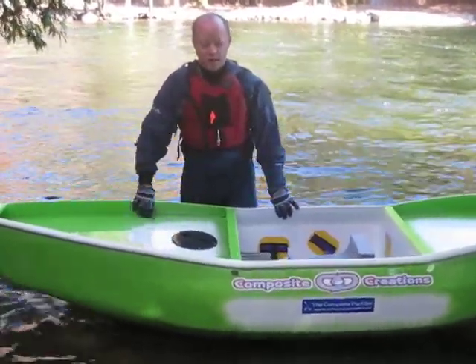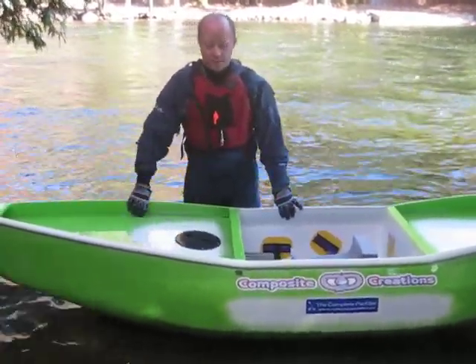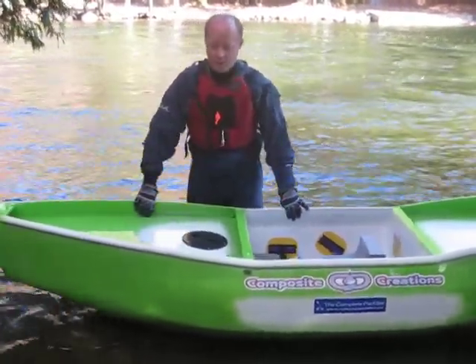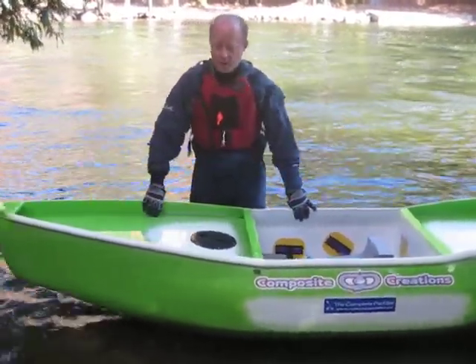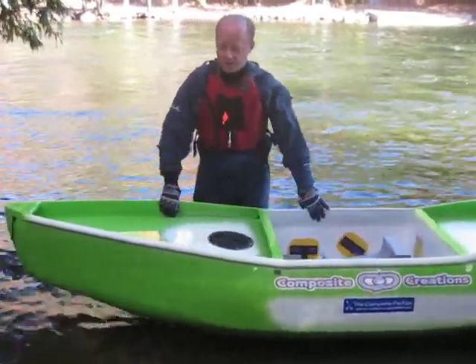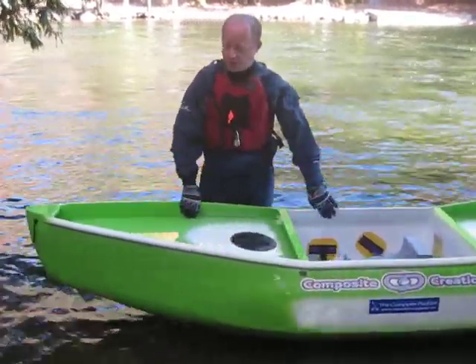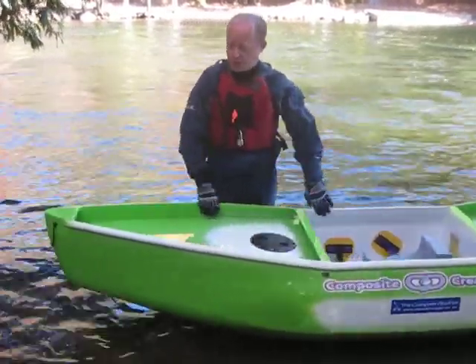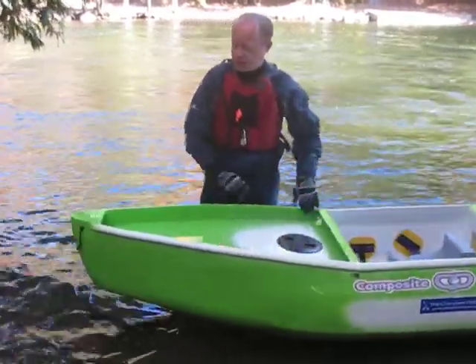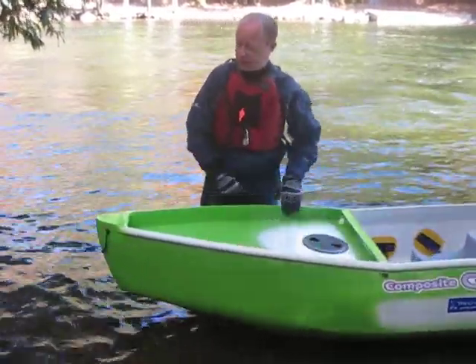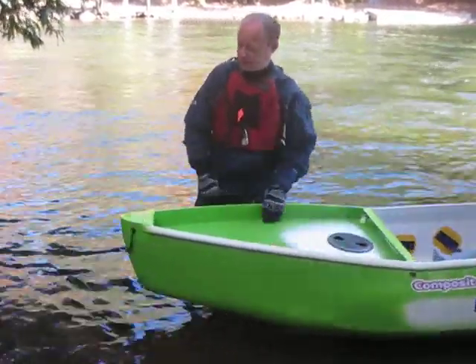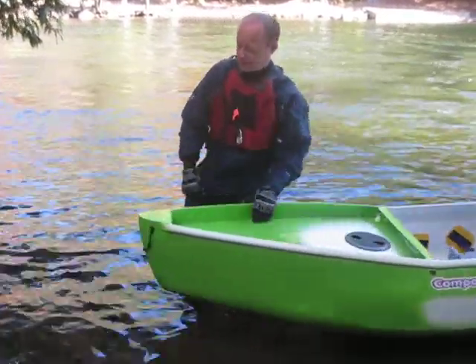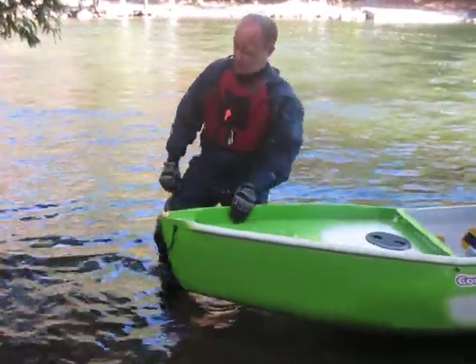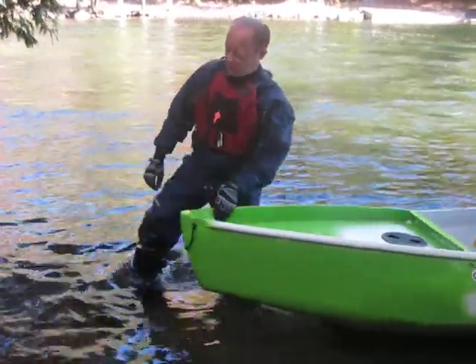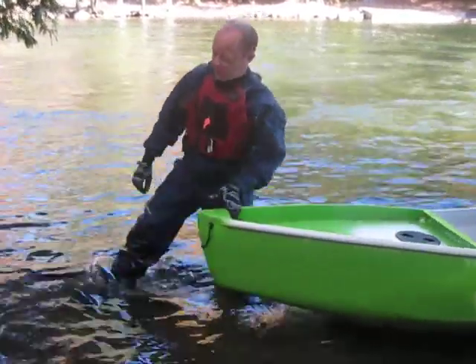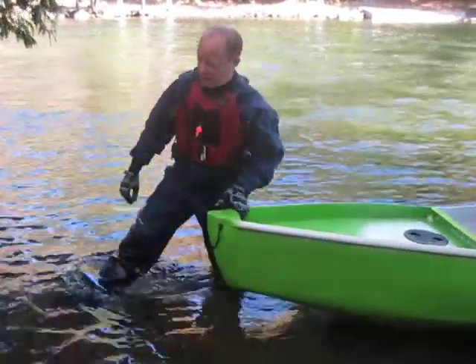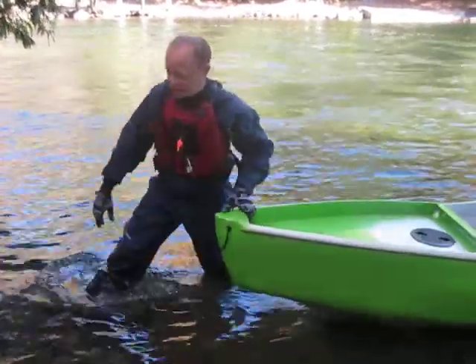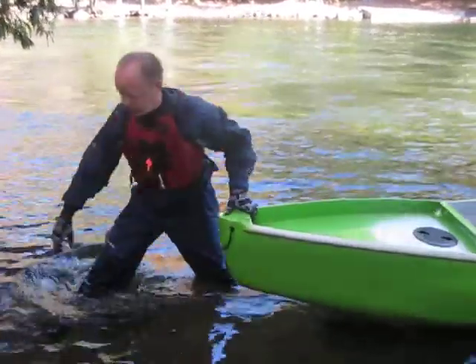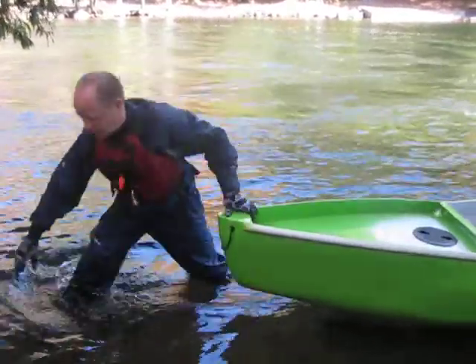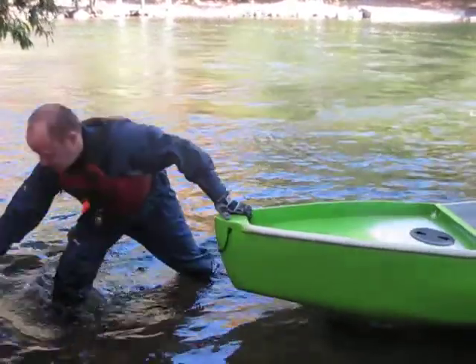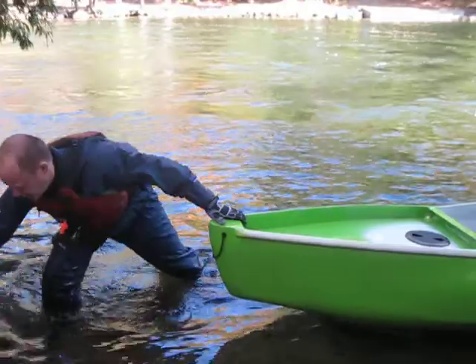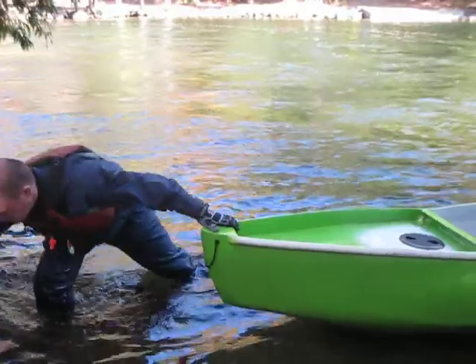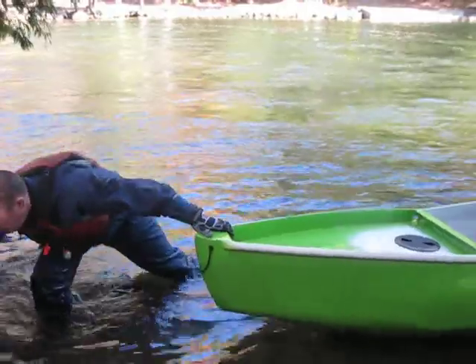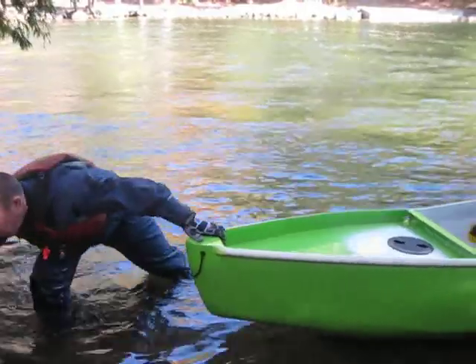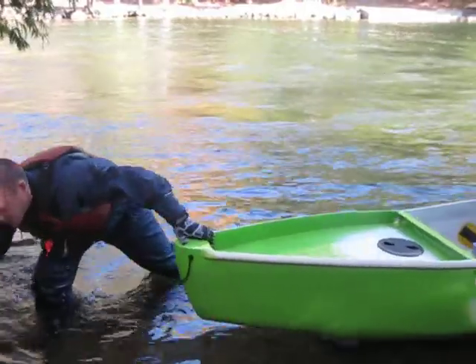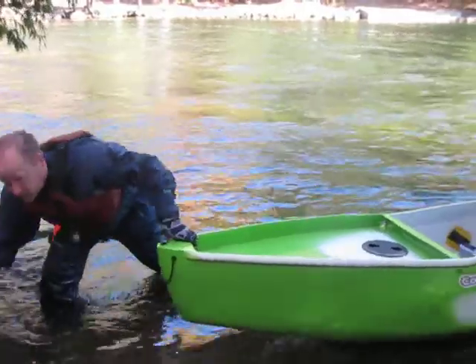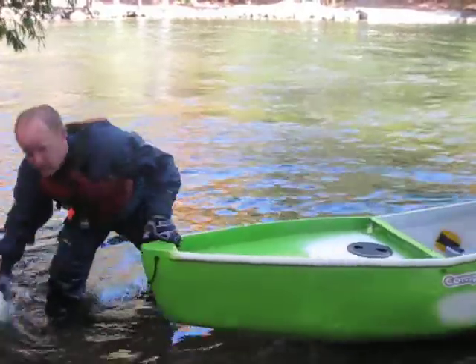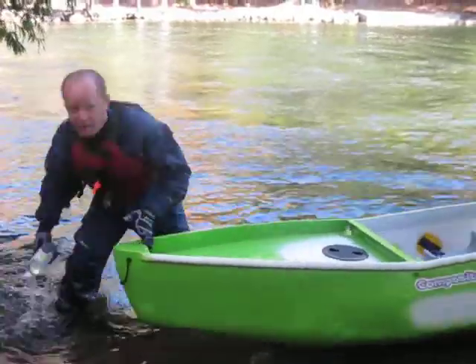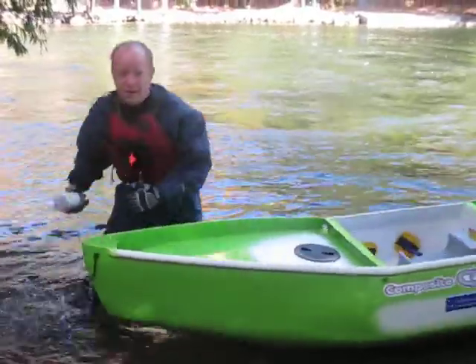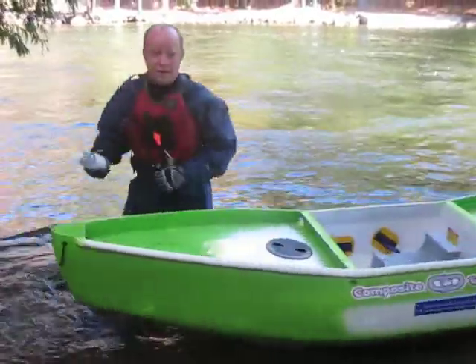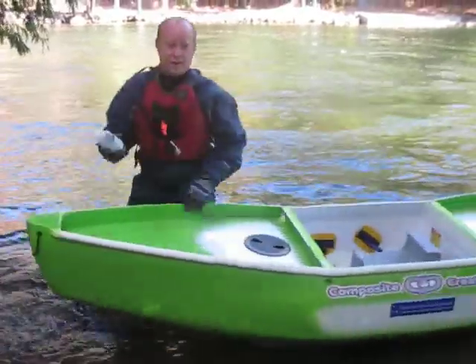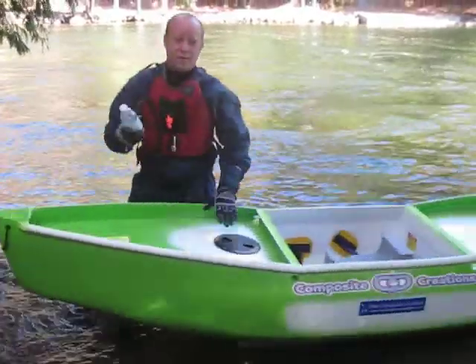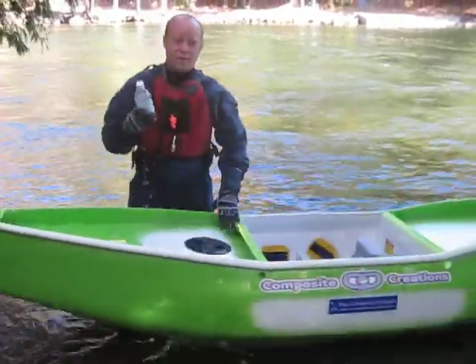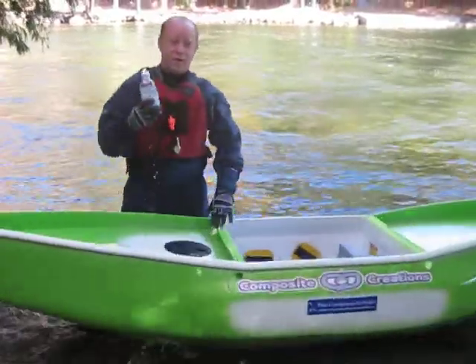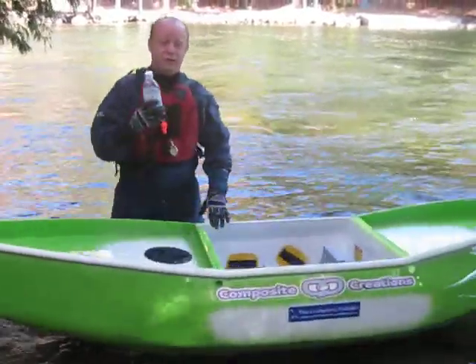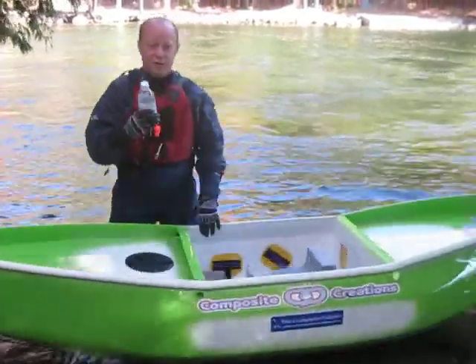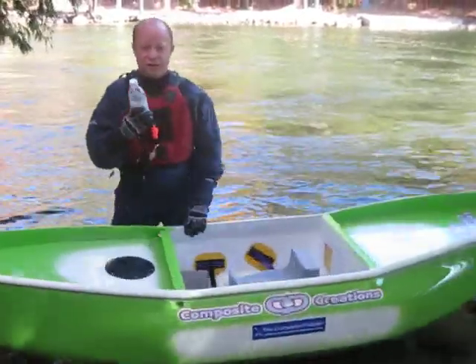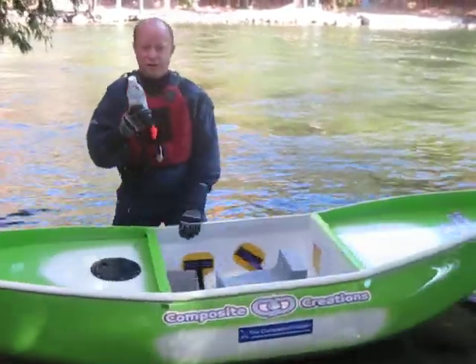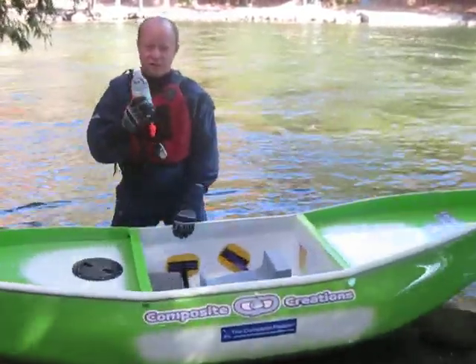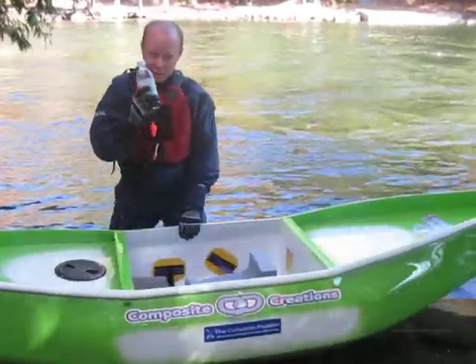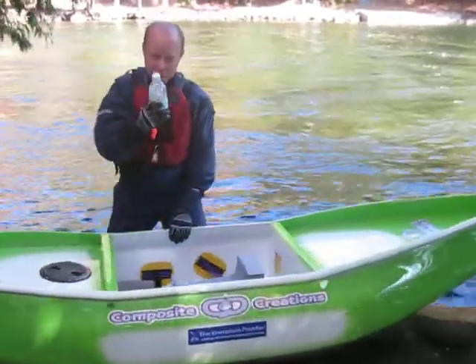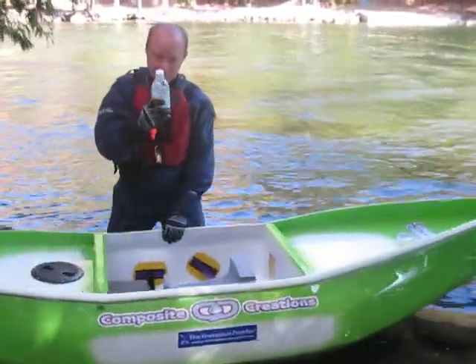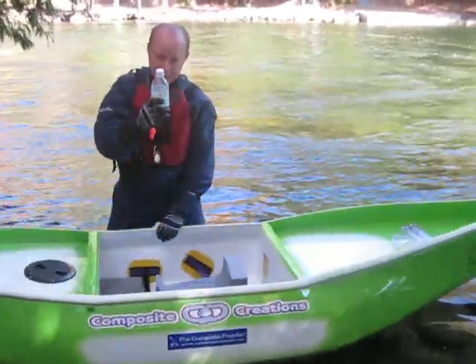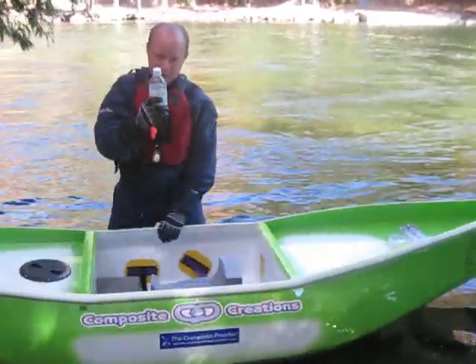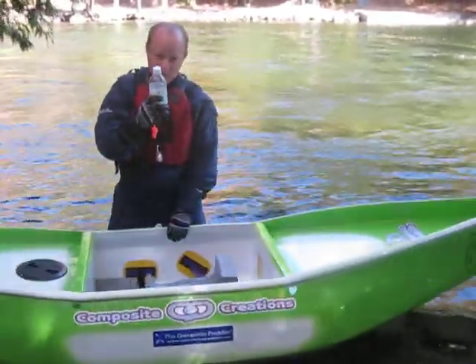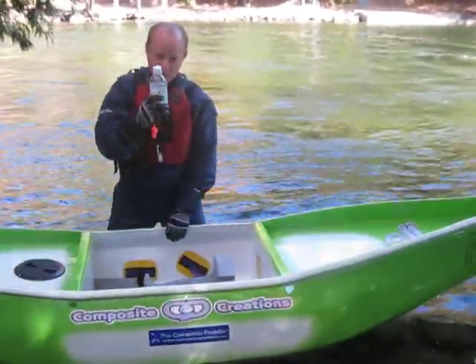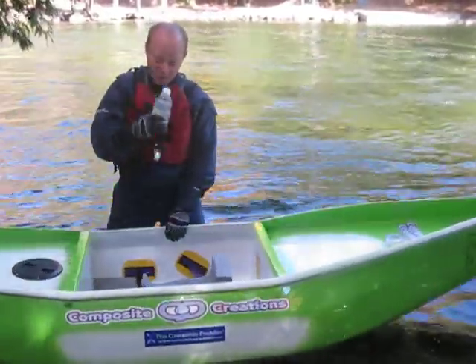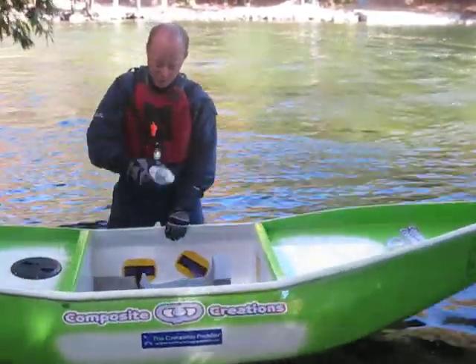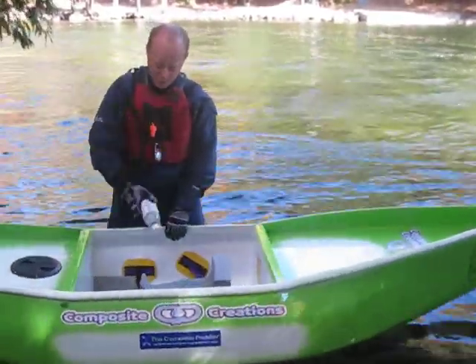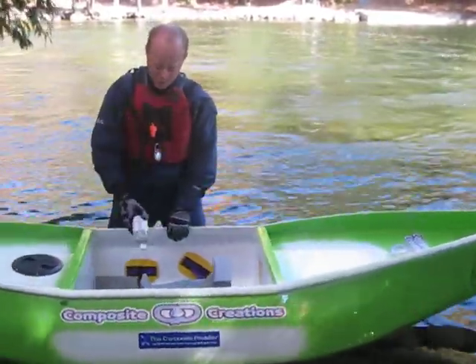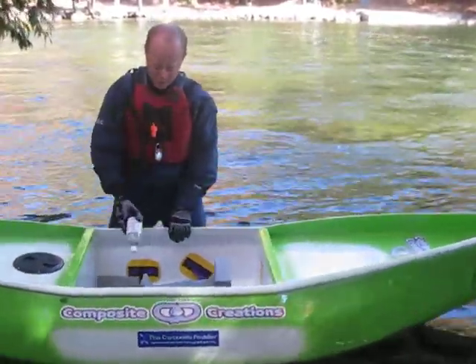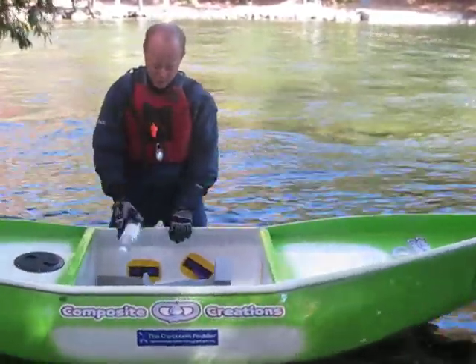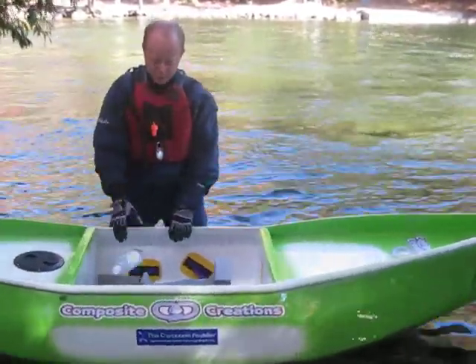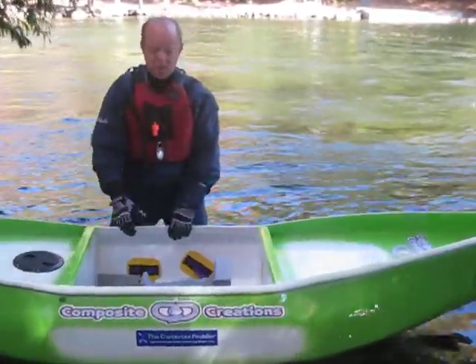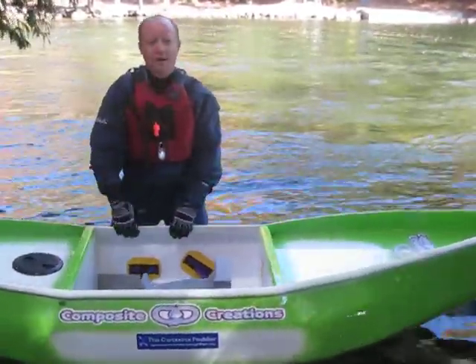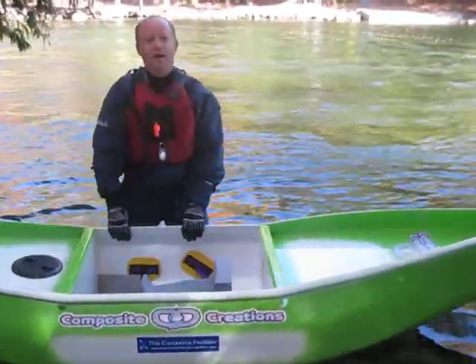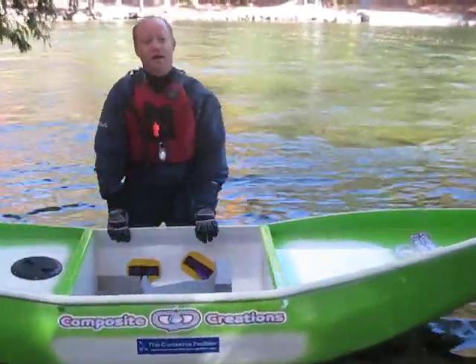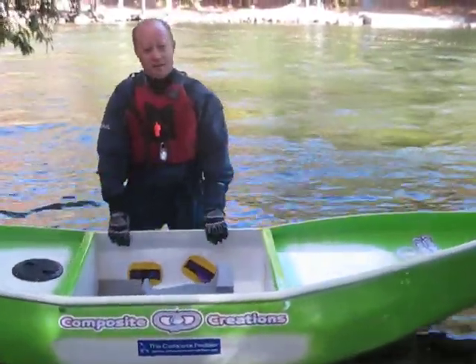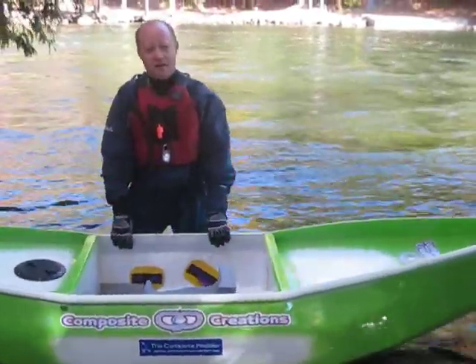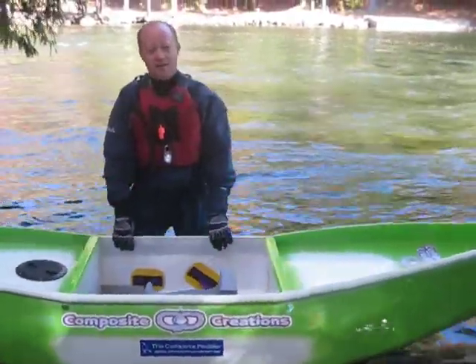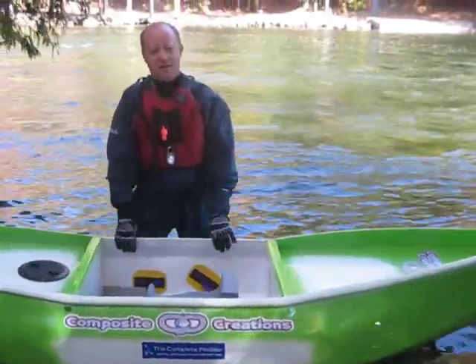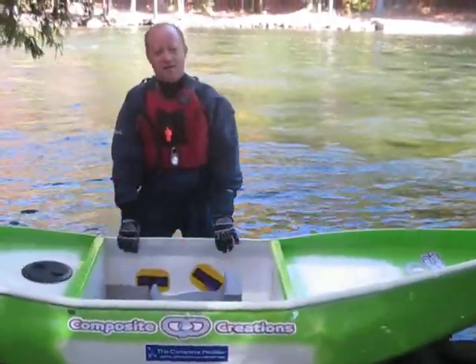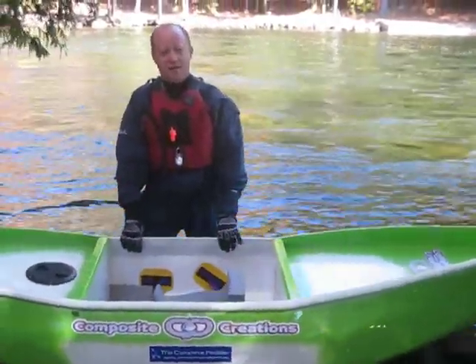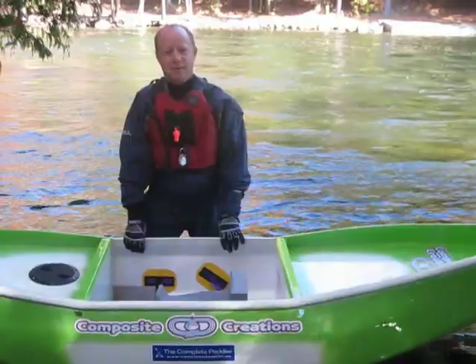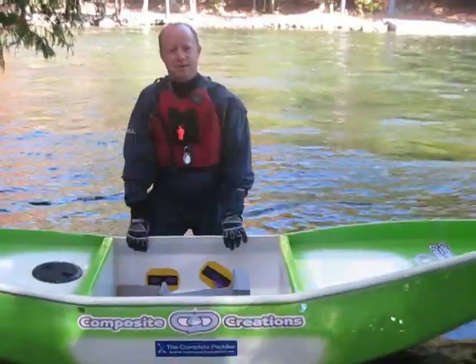At Composite Creations, we thank you for coming out. We also thank you for taking home your water bottles too. Thanks again for coming out.